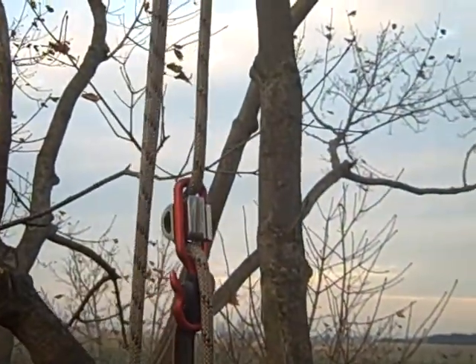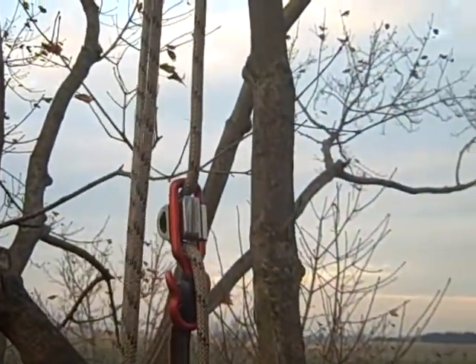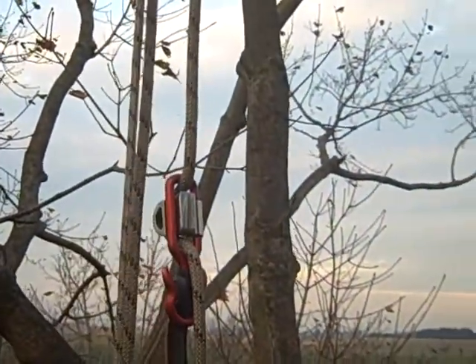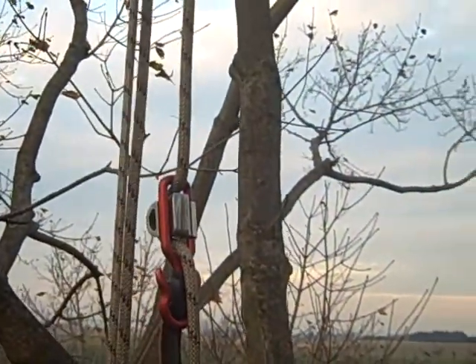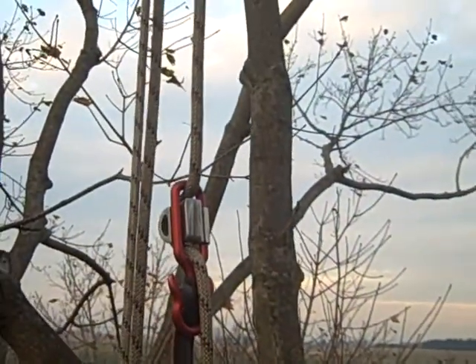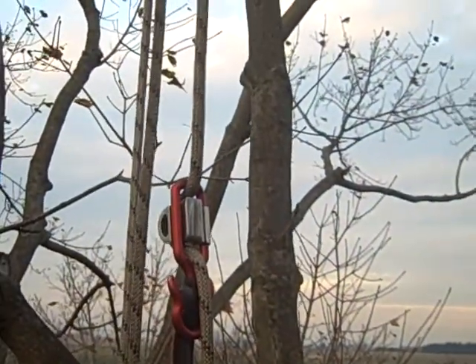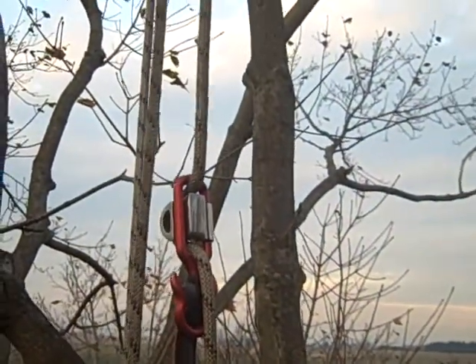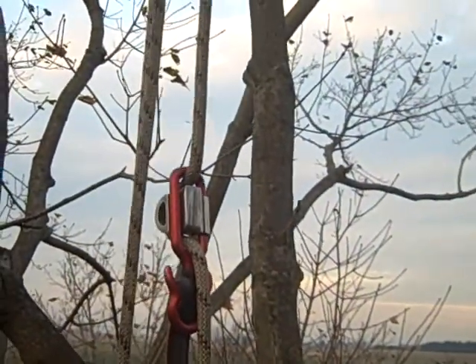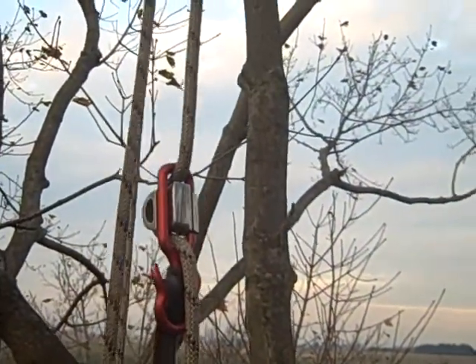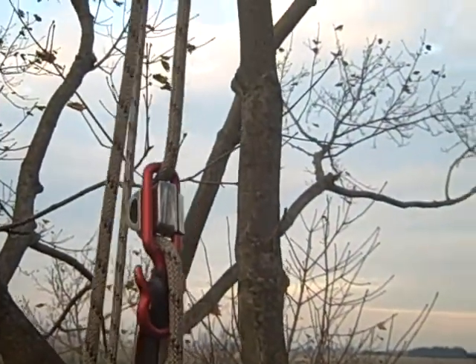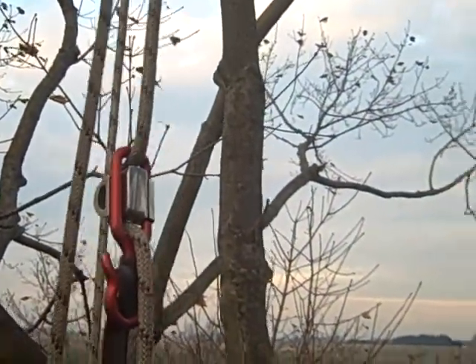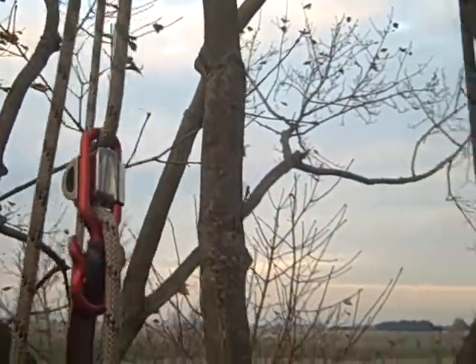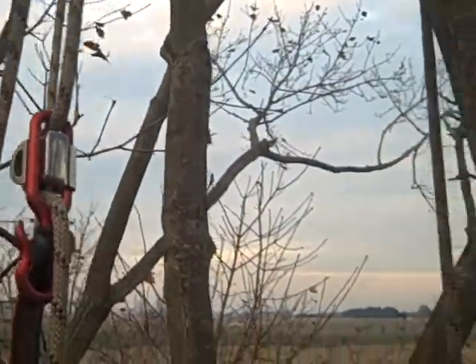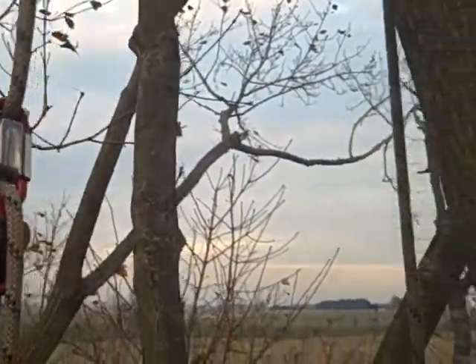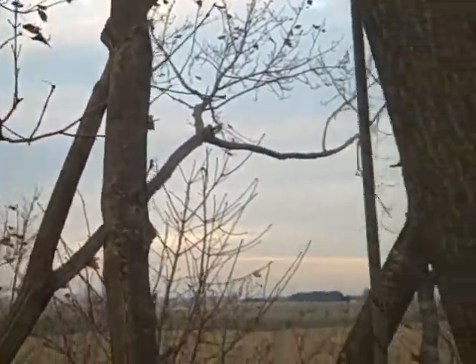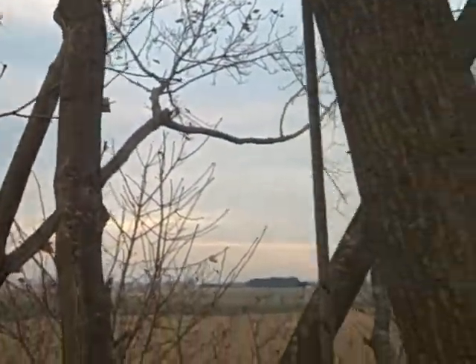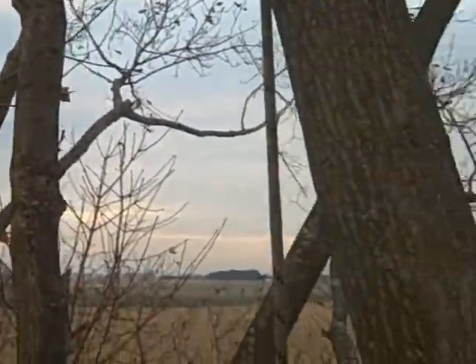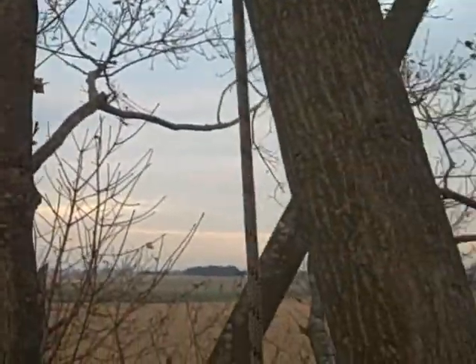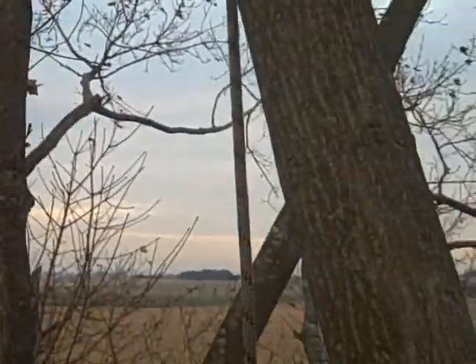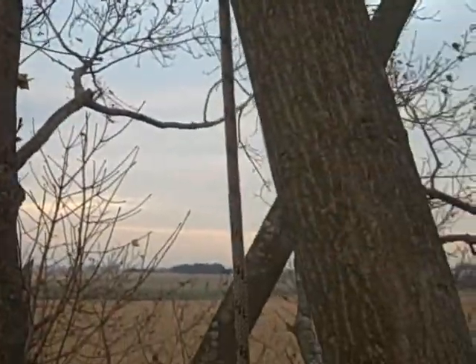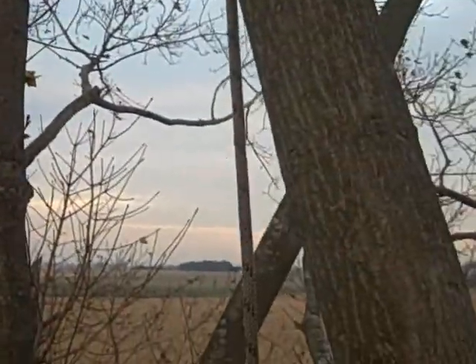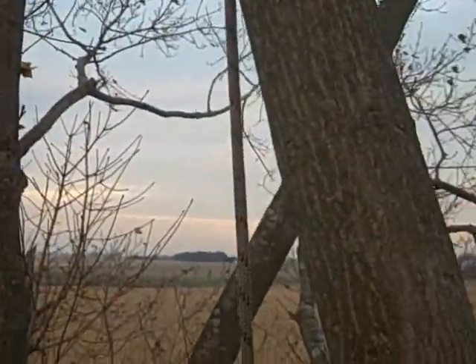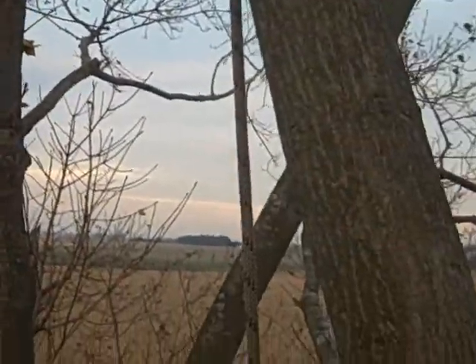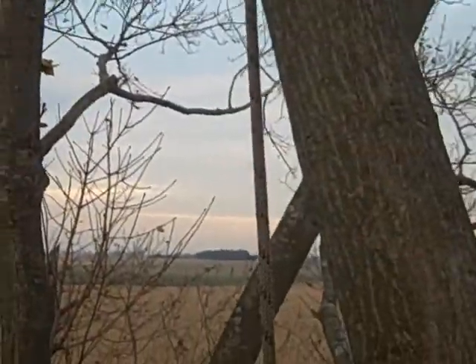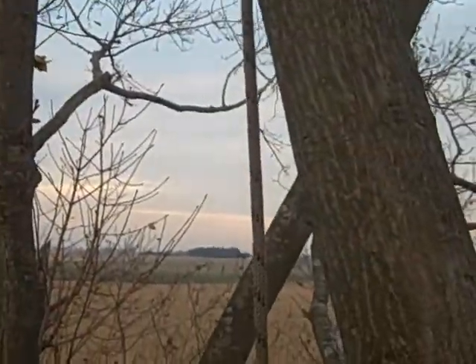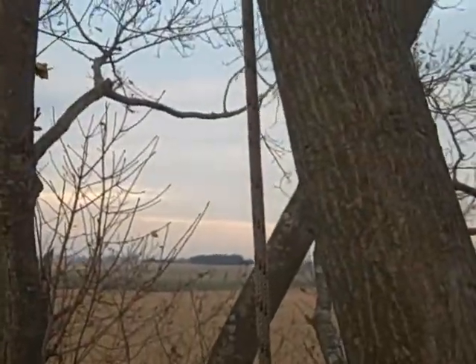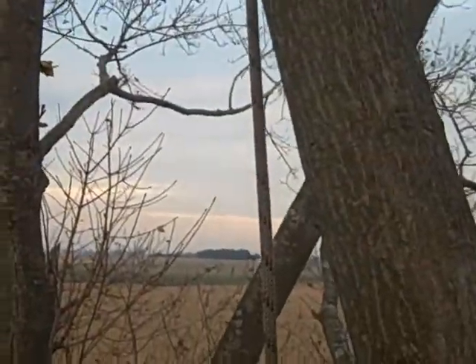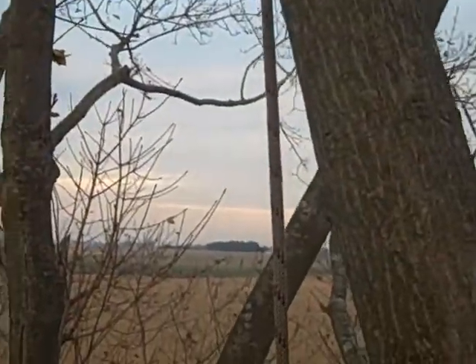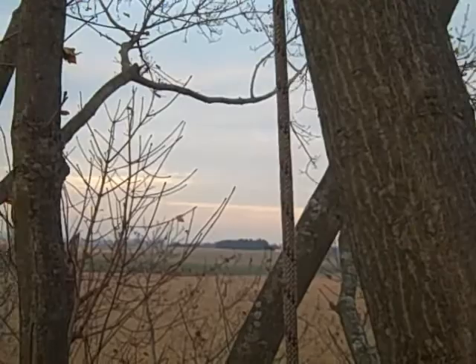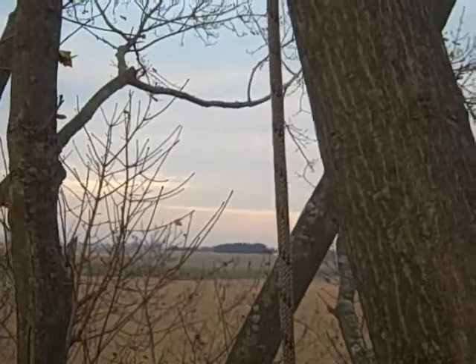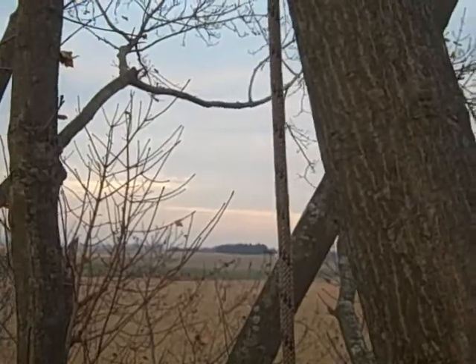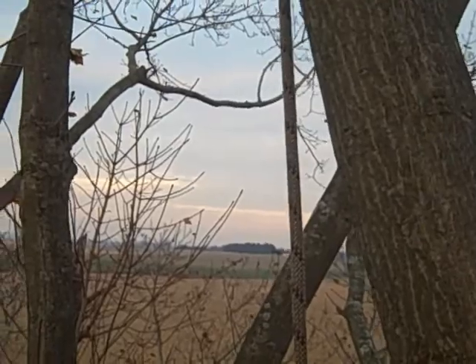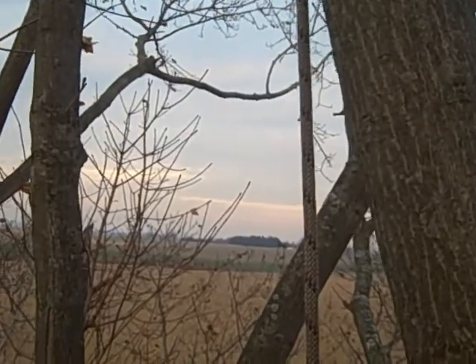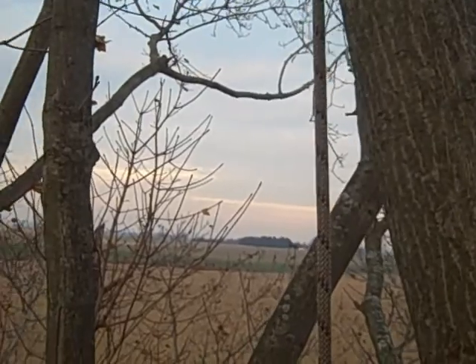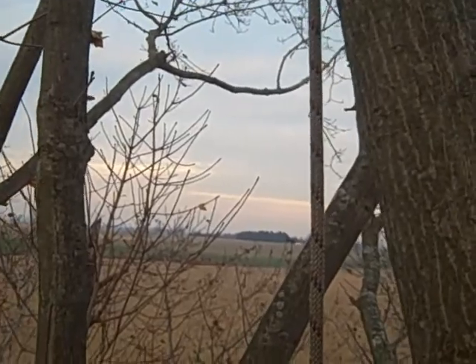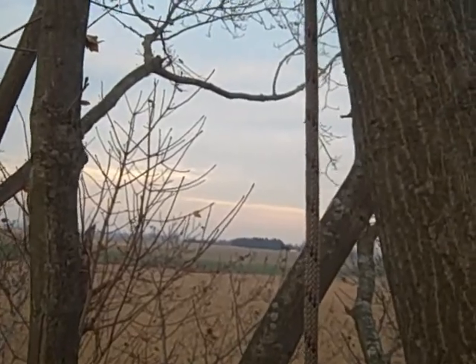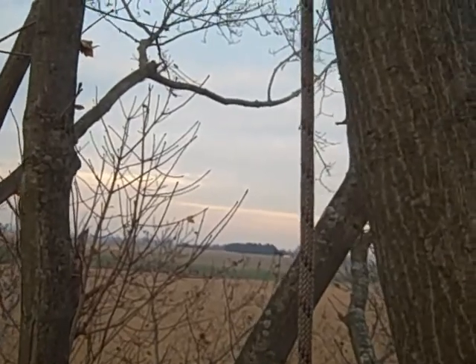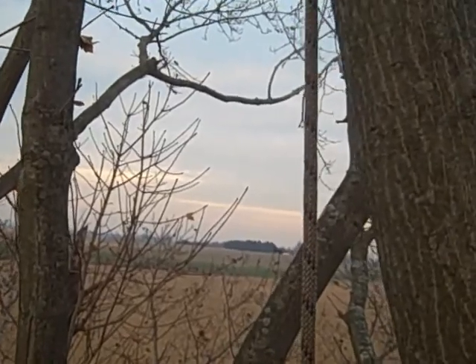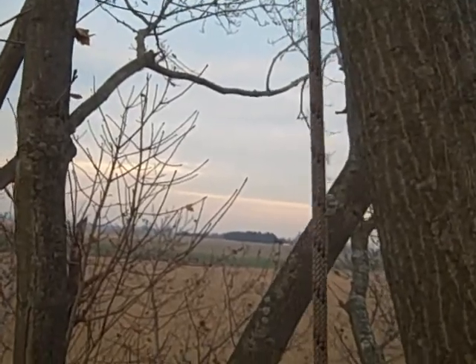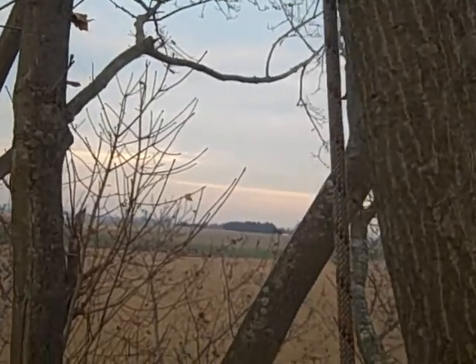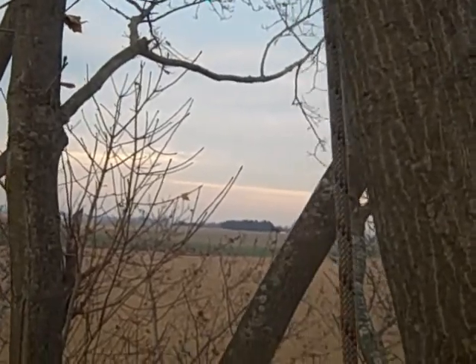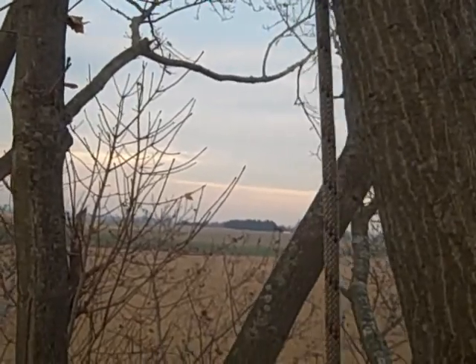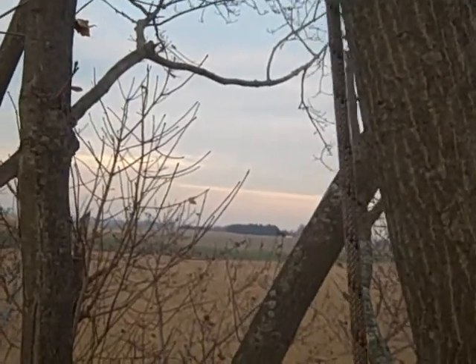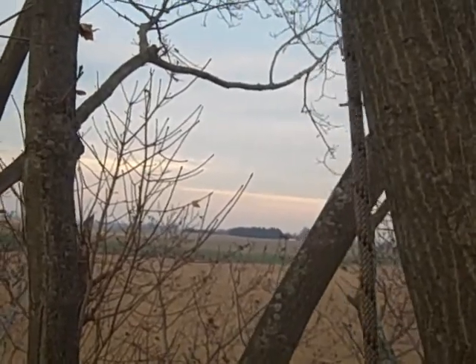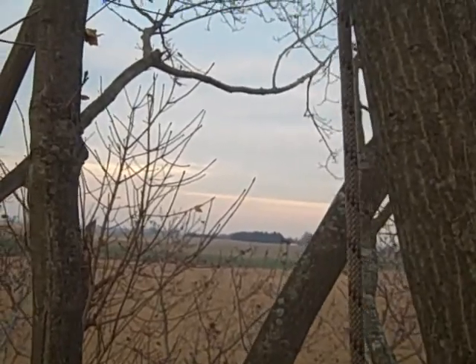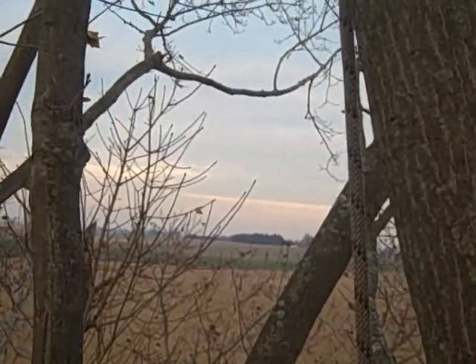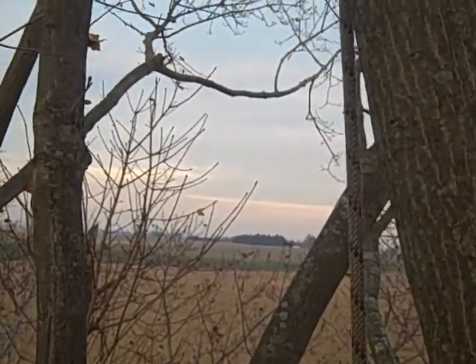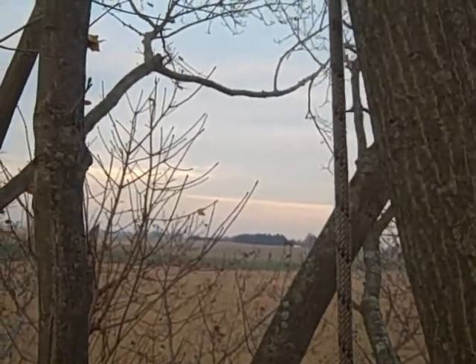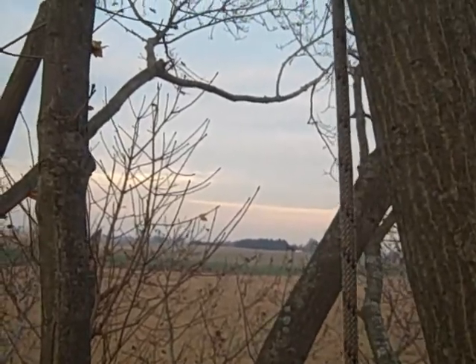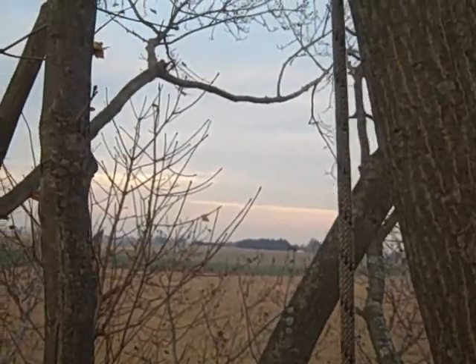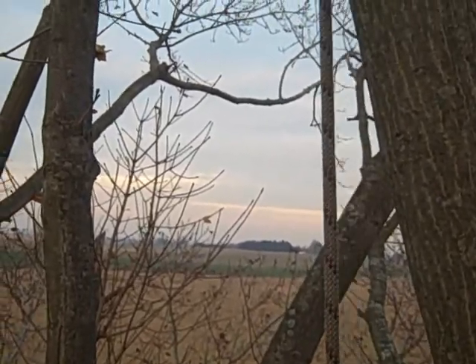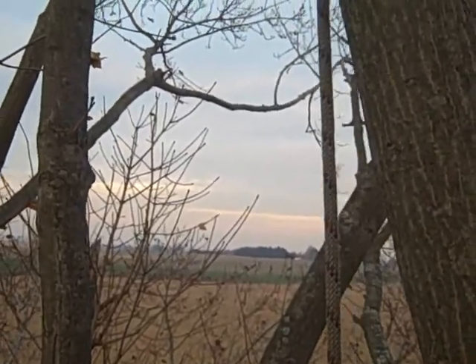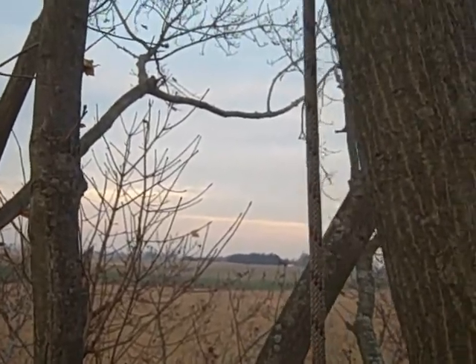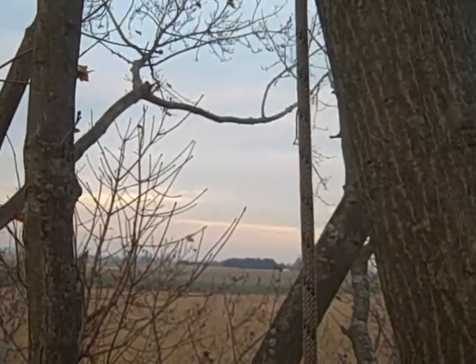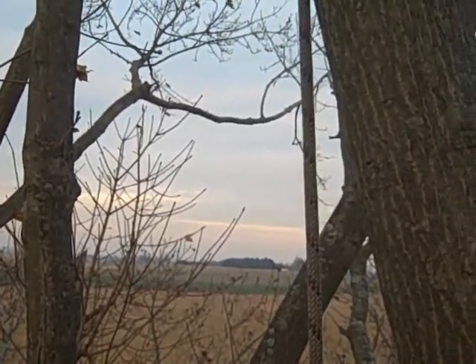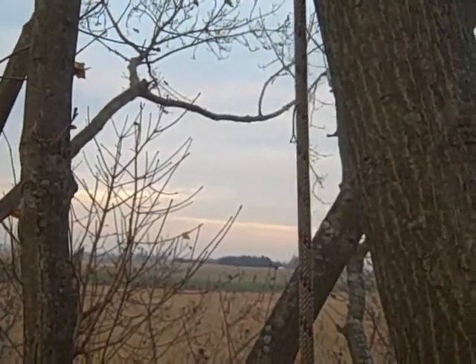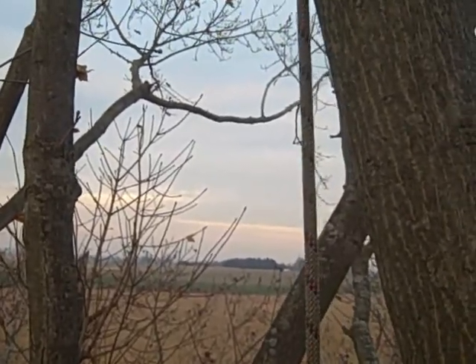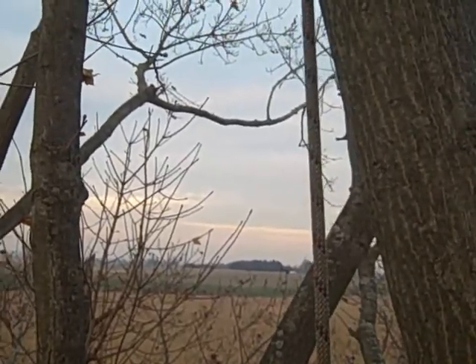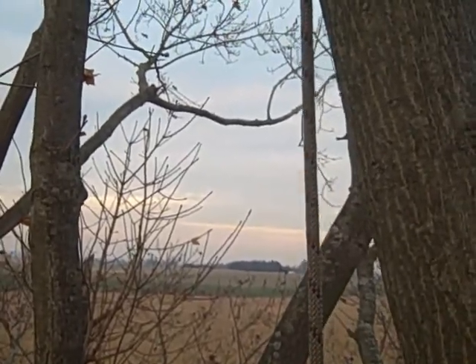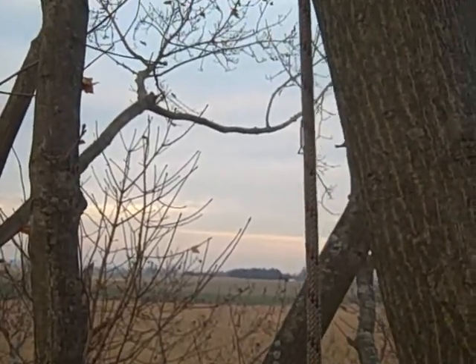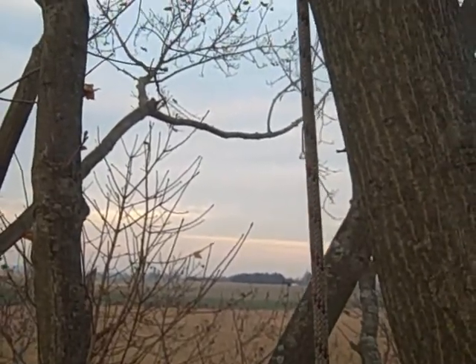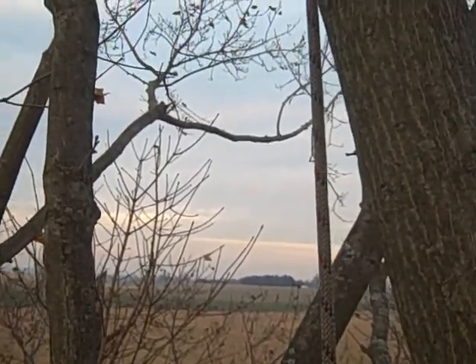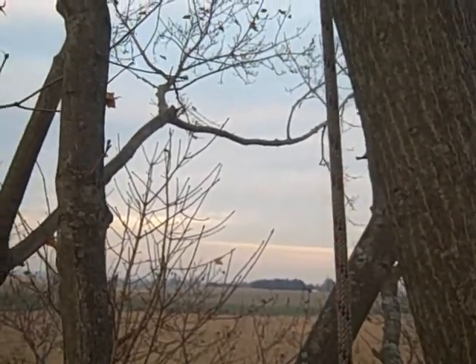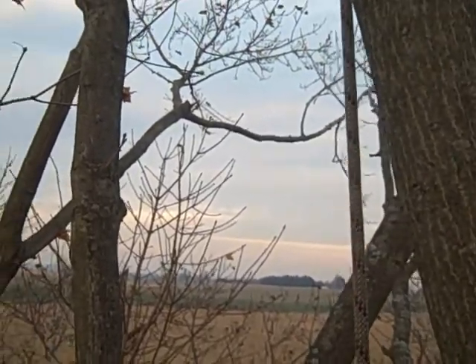Single line rope trick. There's my standing end, the end tied off at the base of the tree.